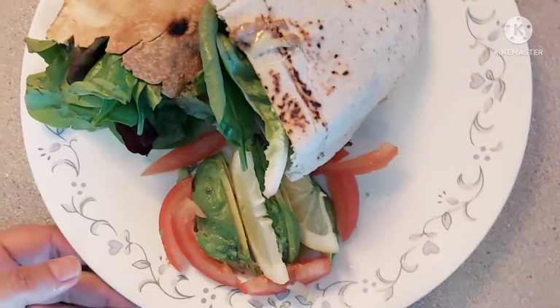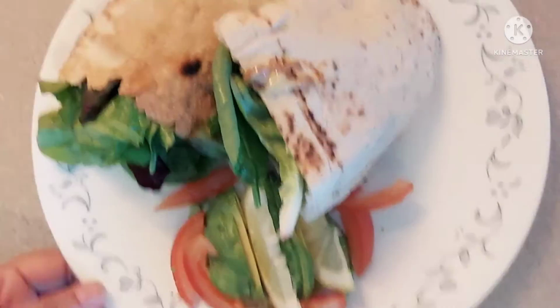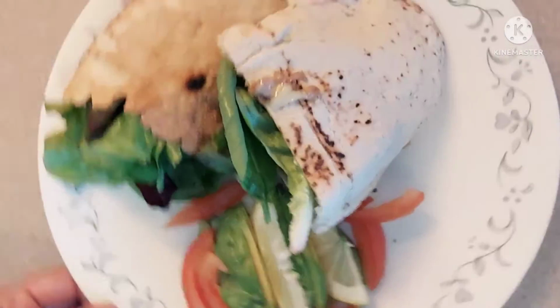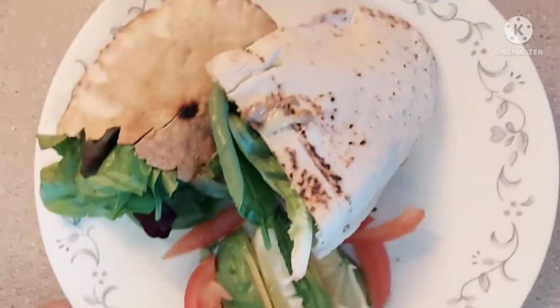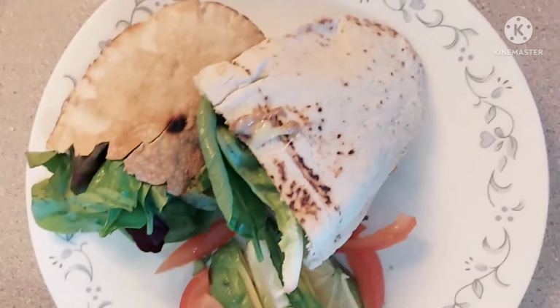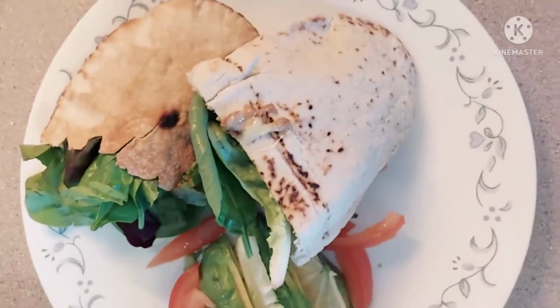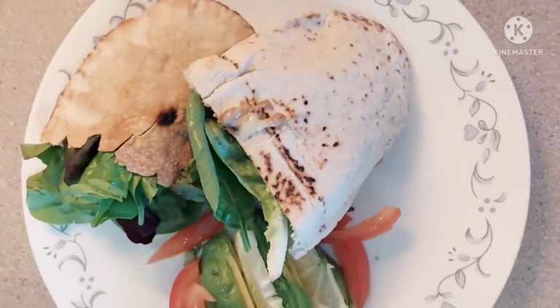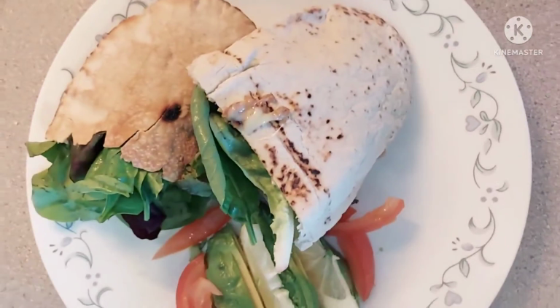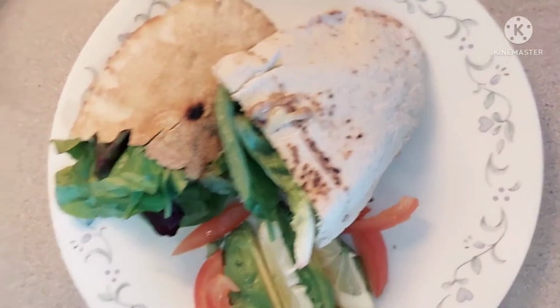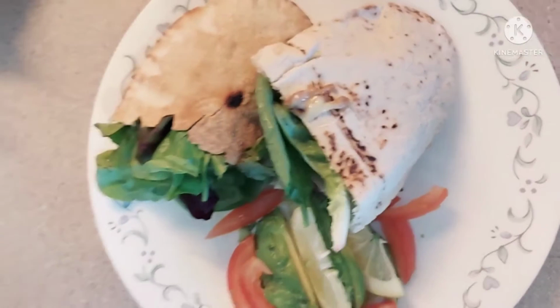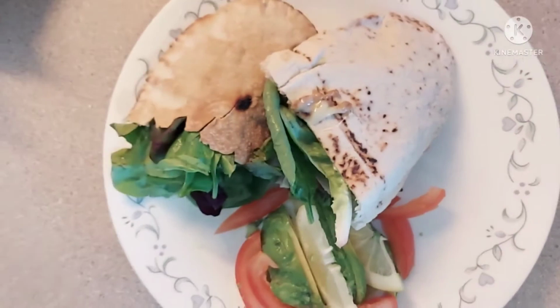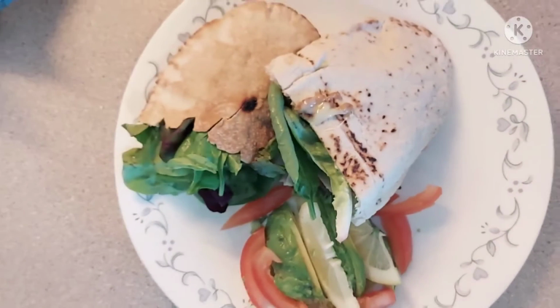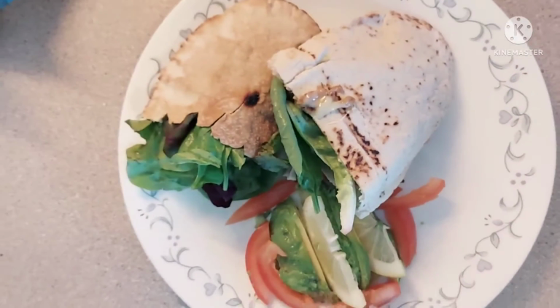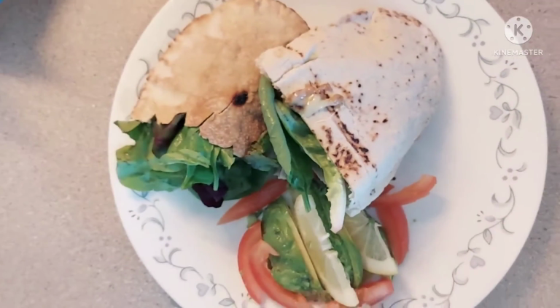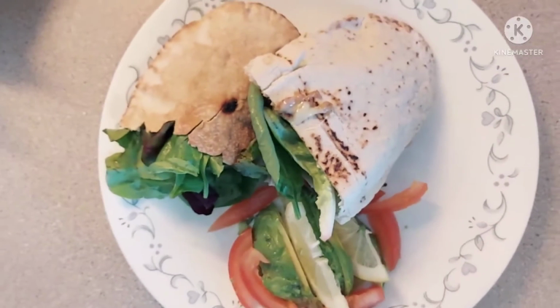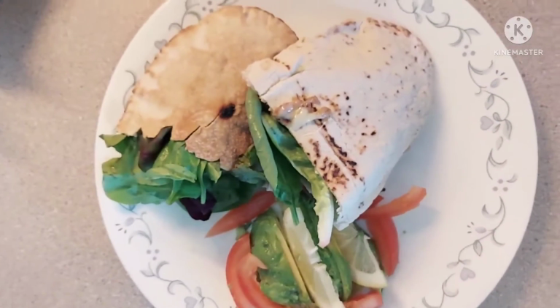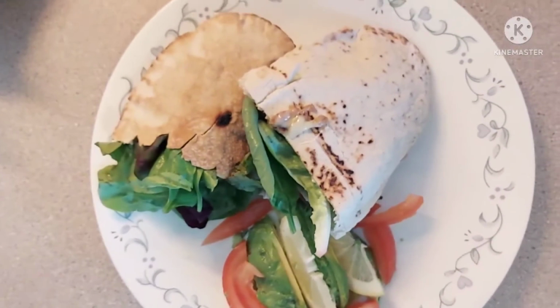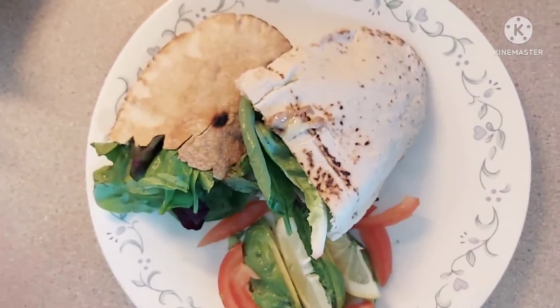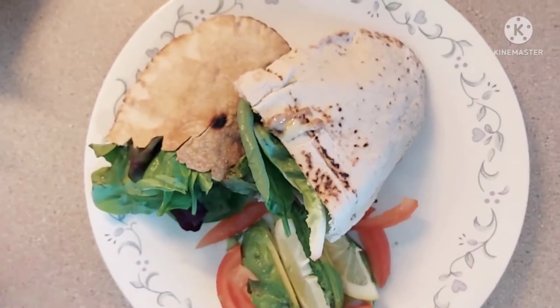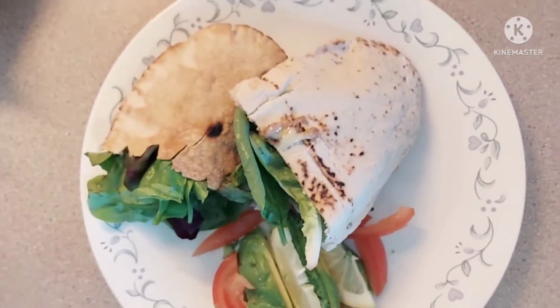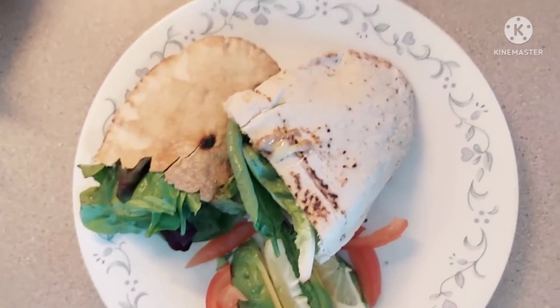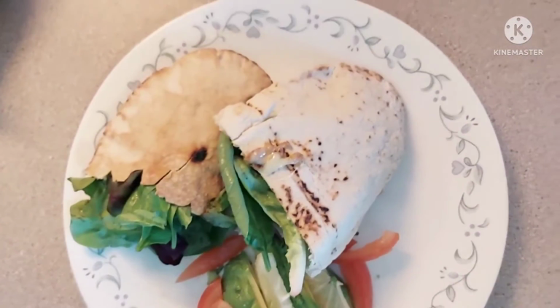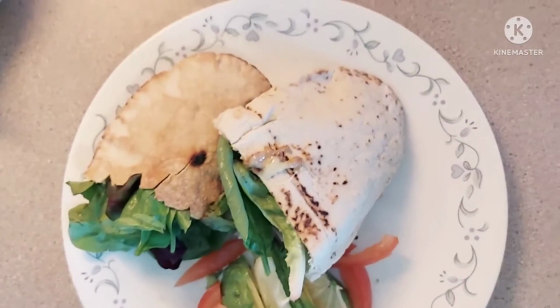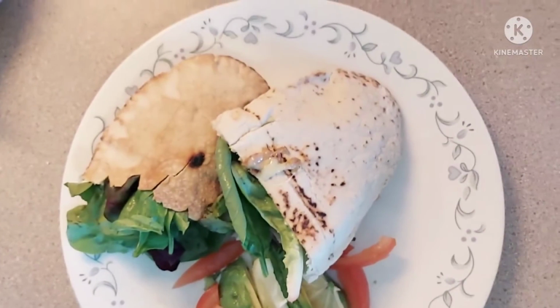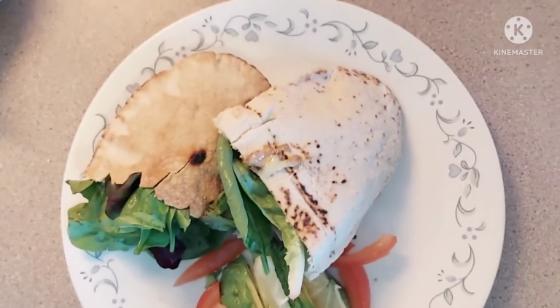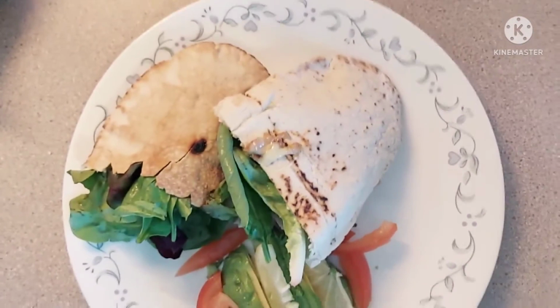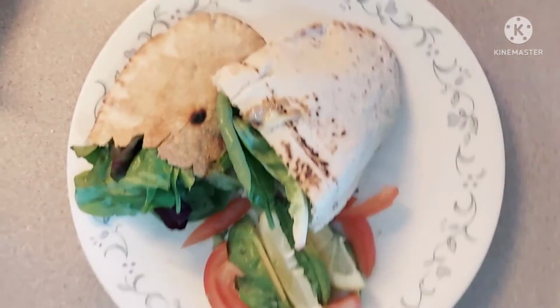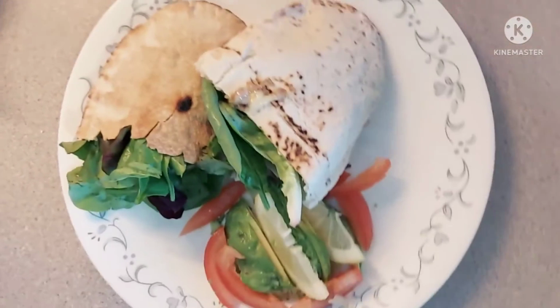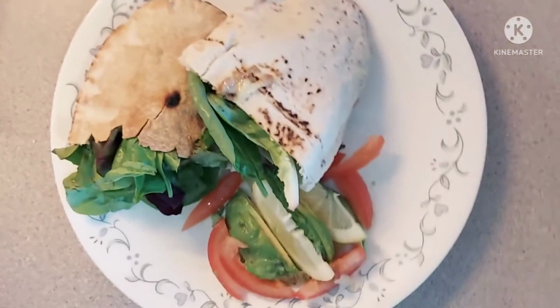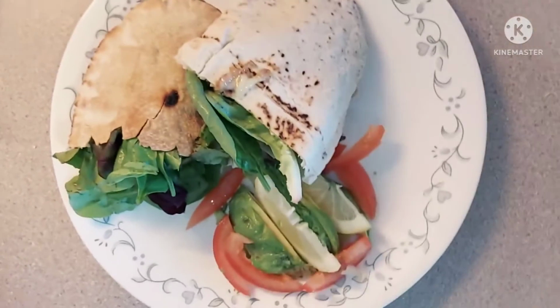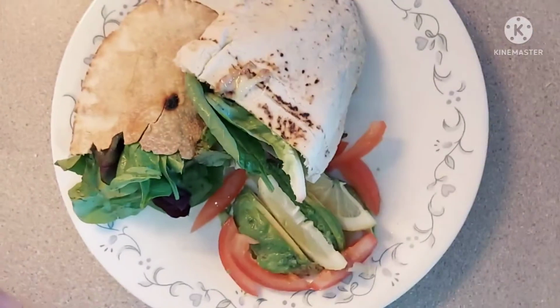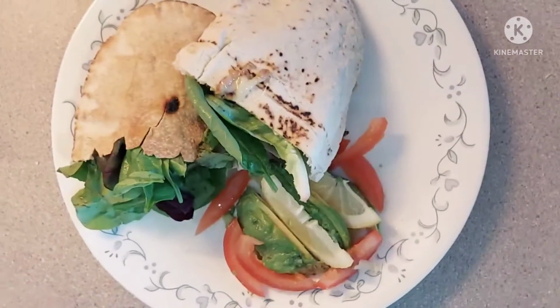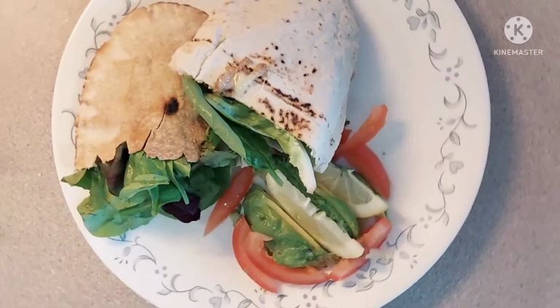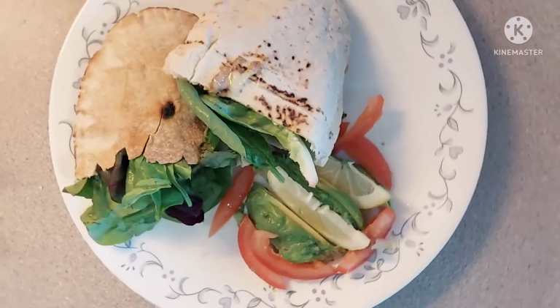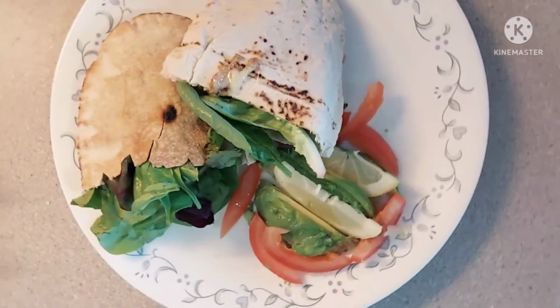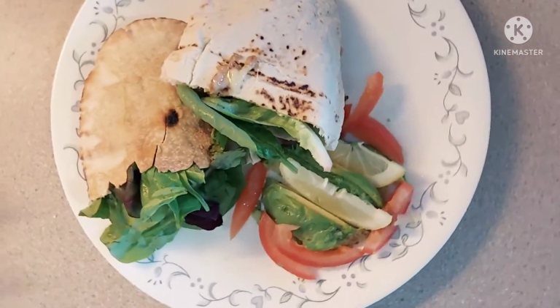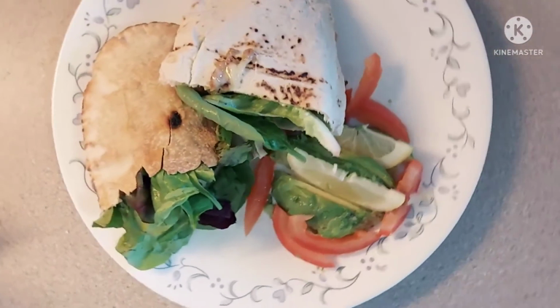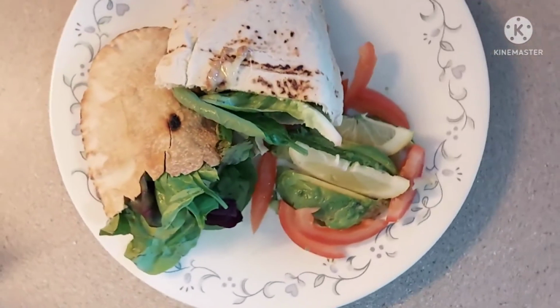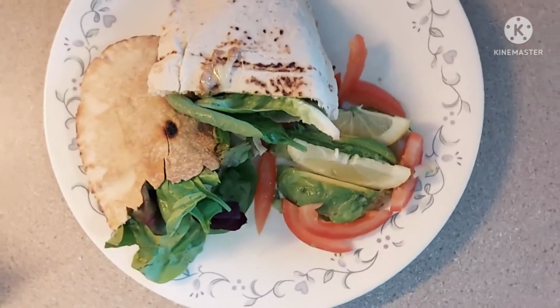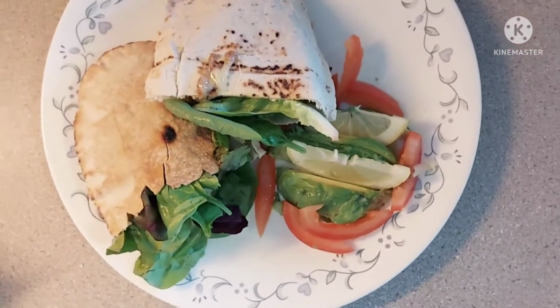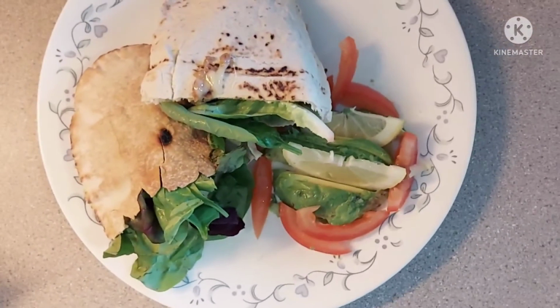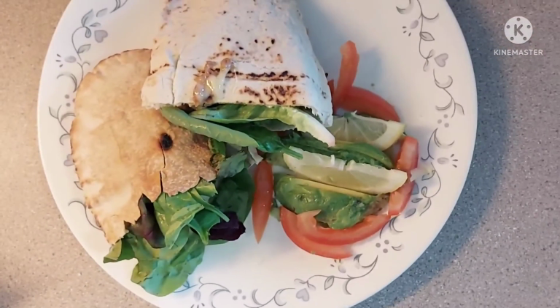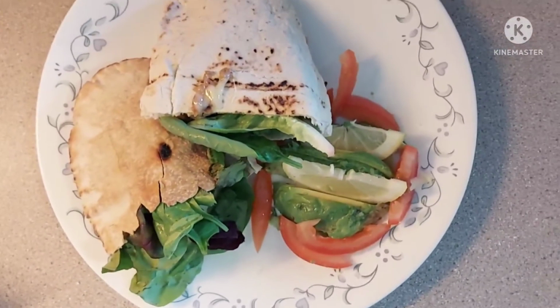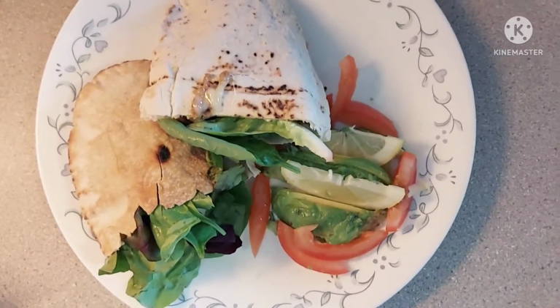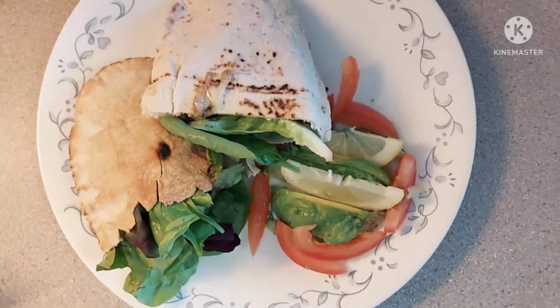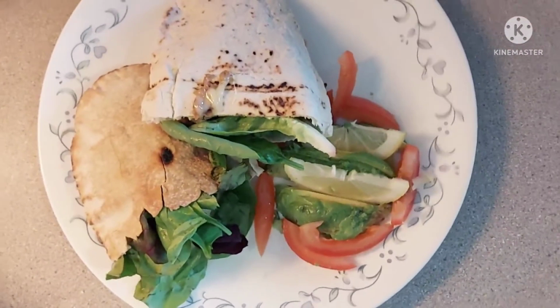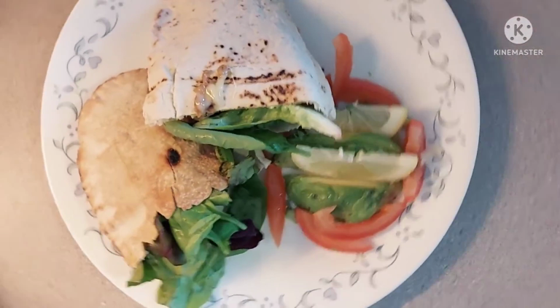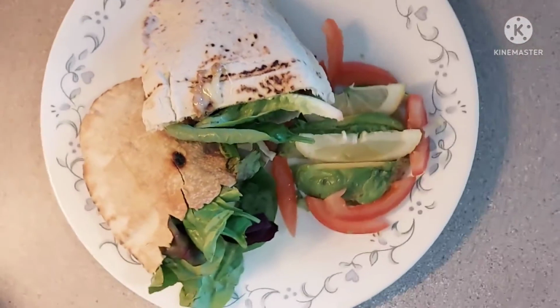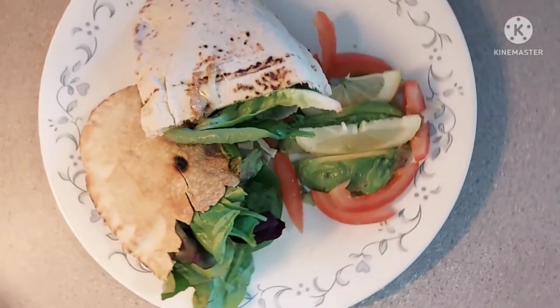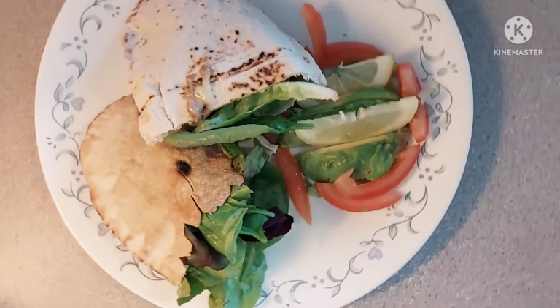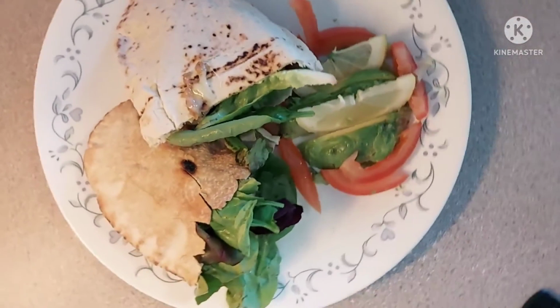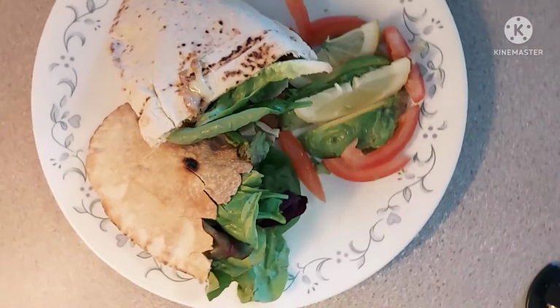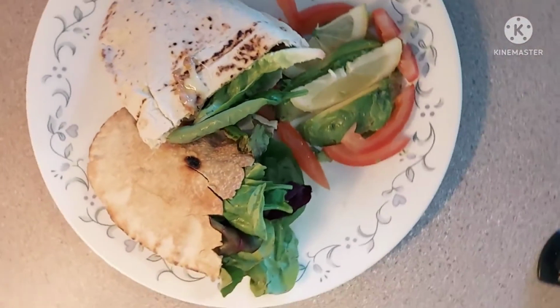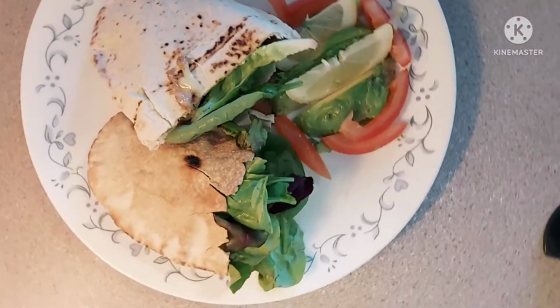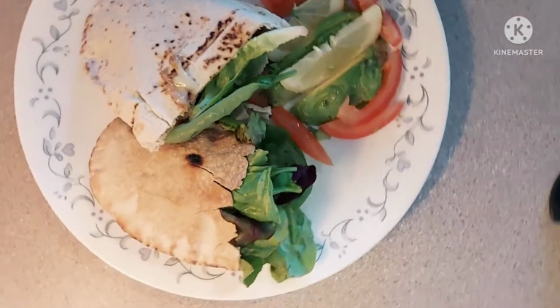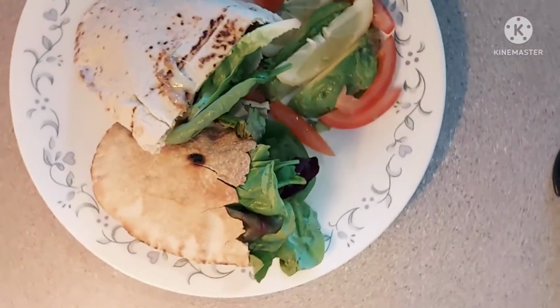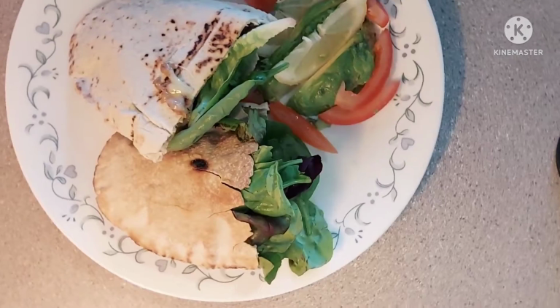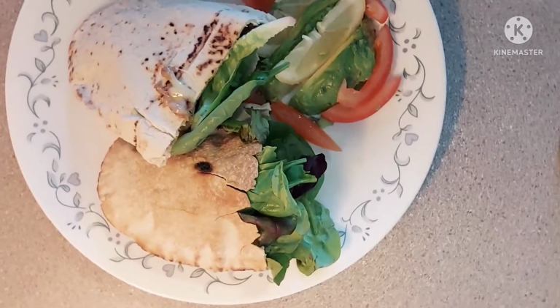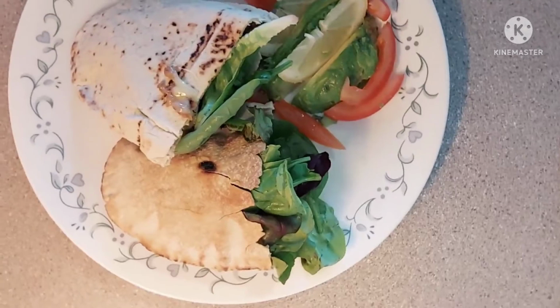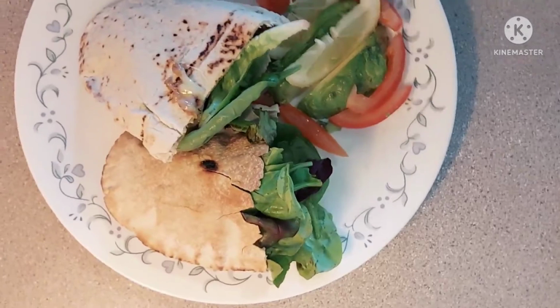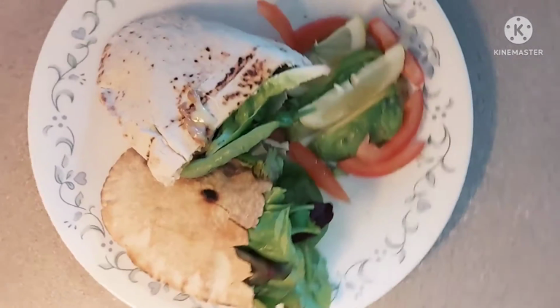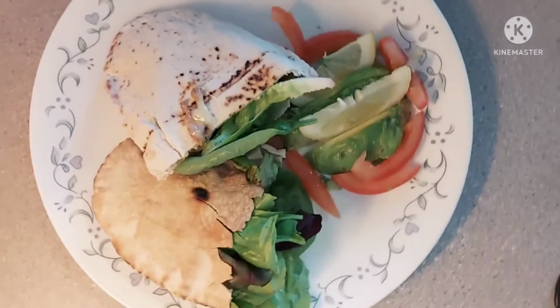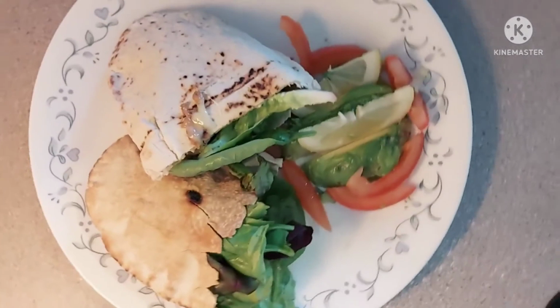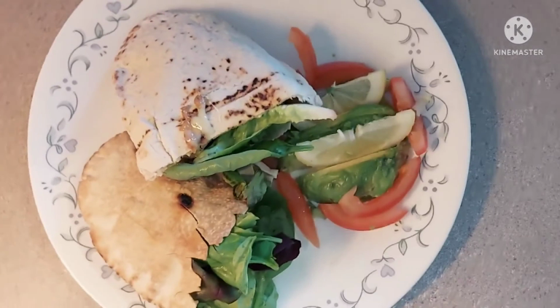Very quick, tasty meal in under 10 minutes. Try making all this yourself at home.